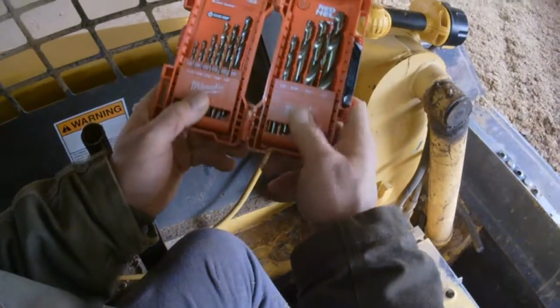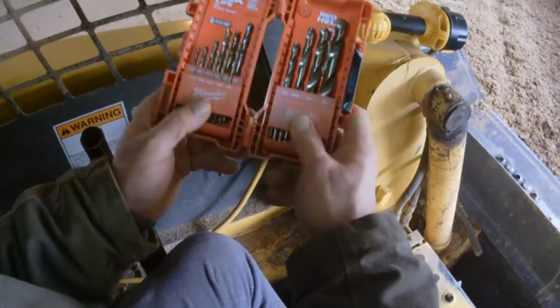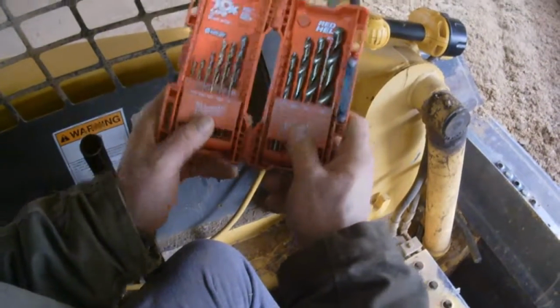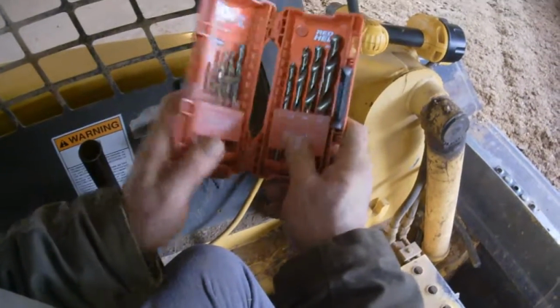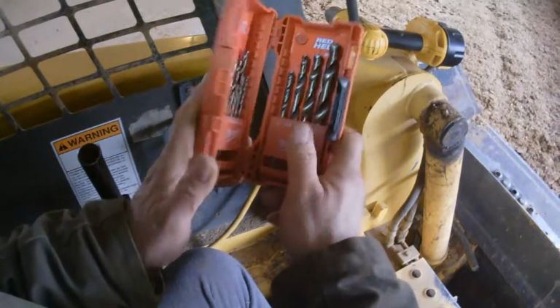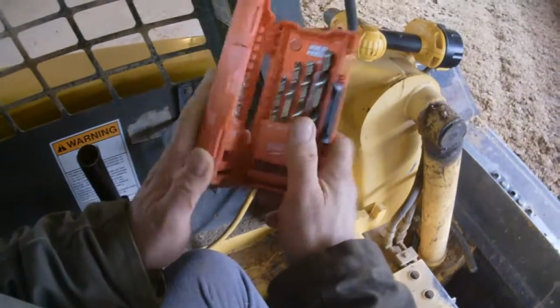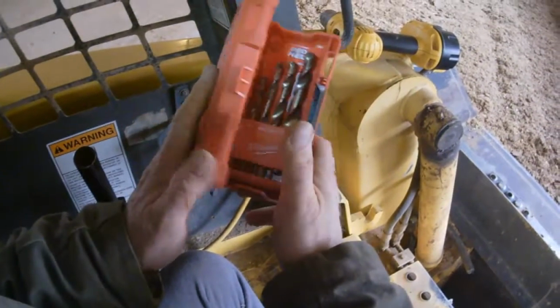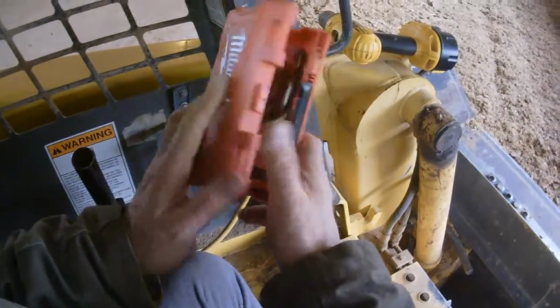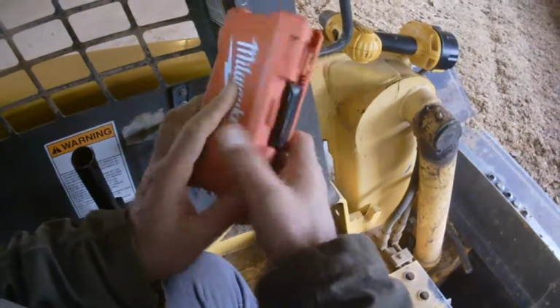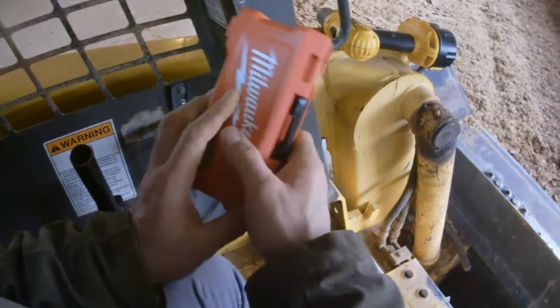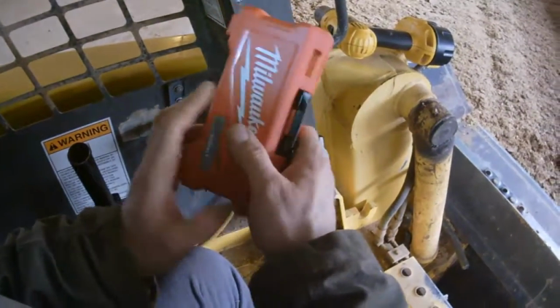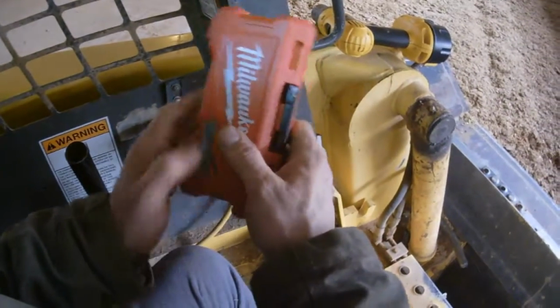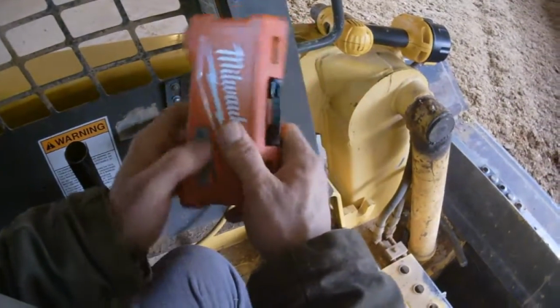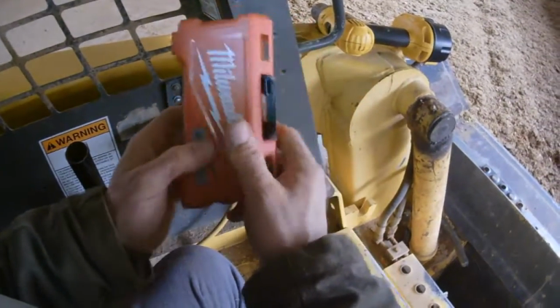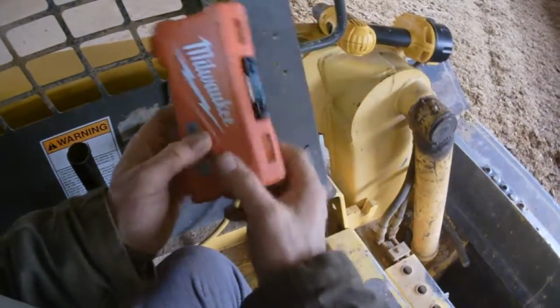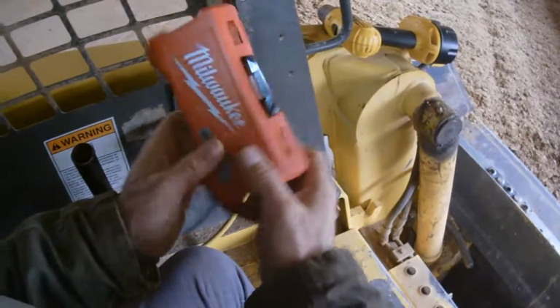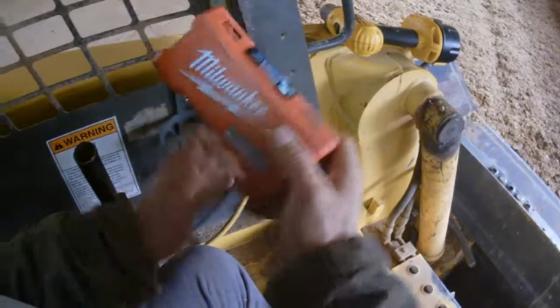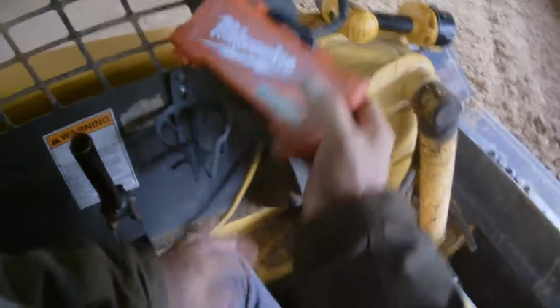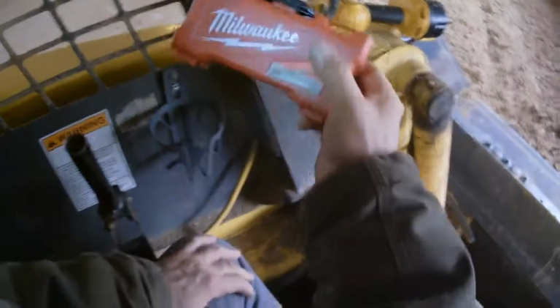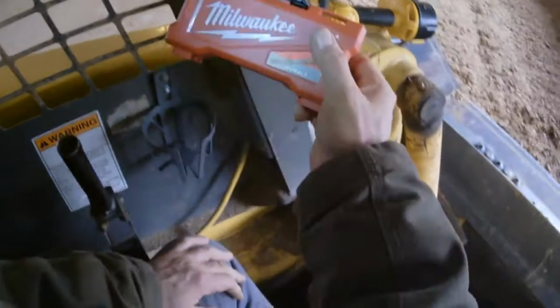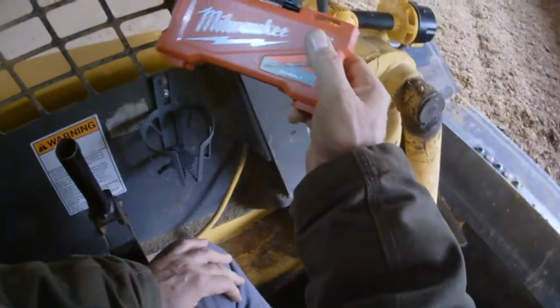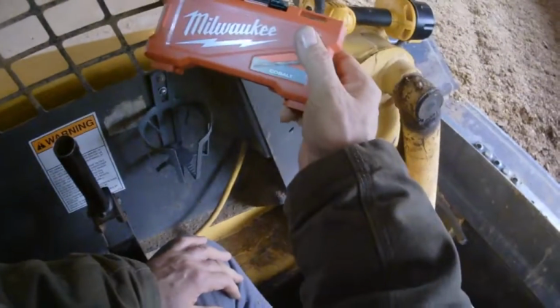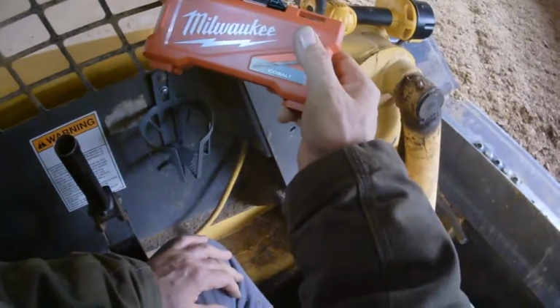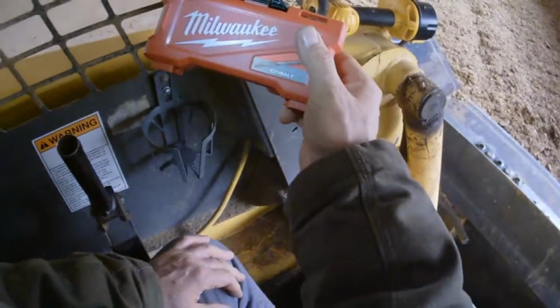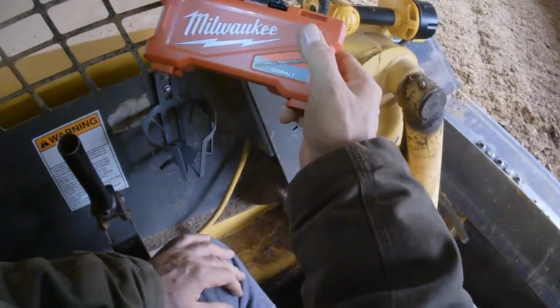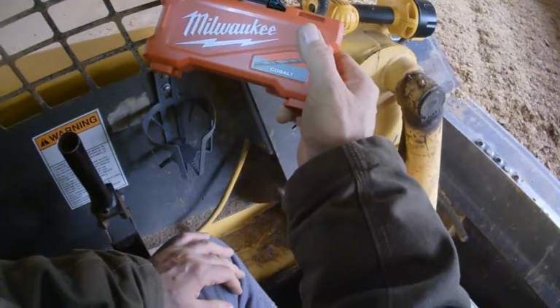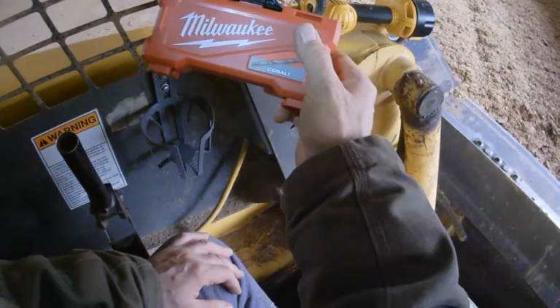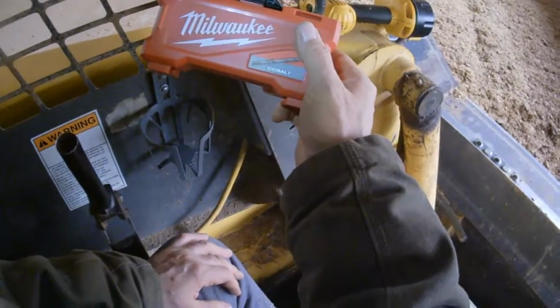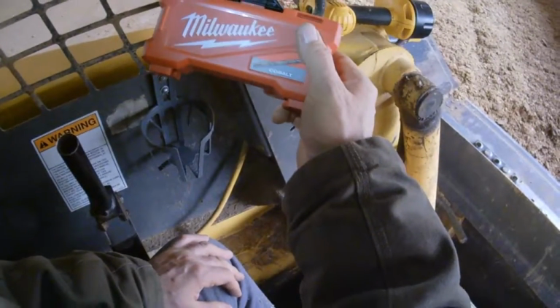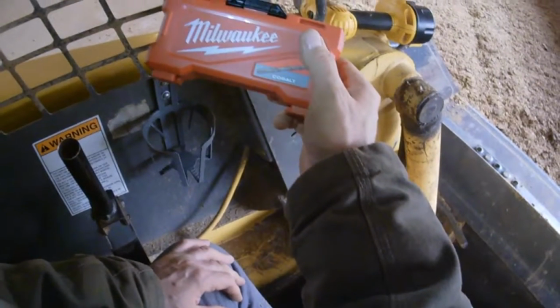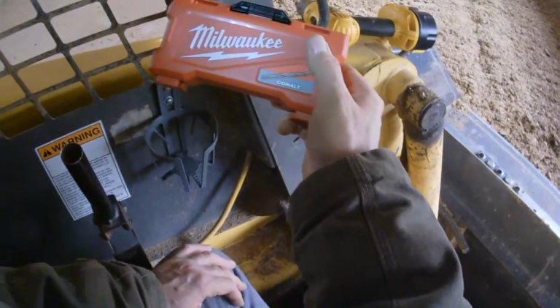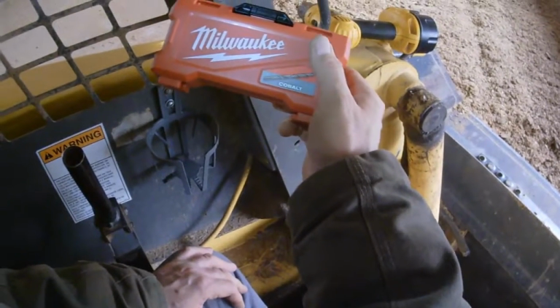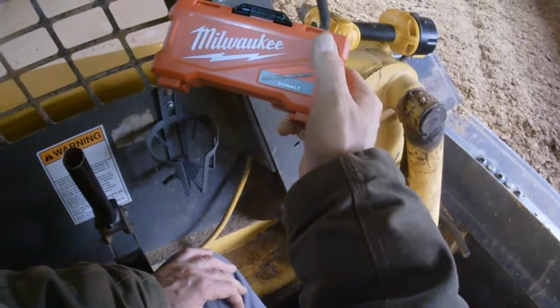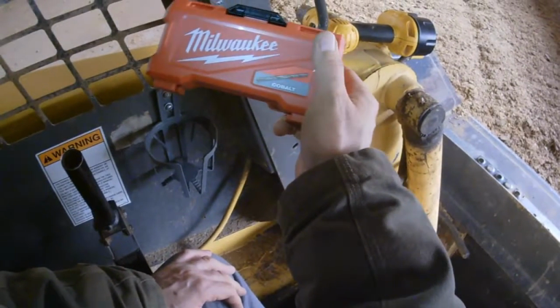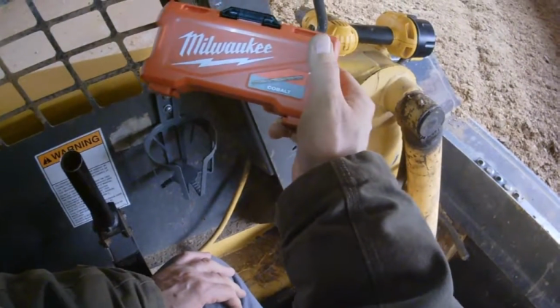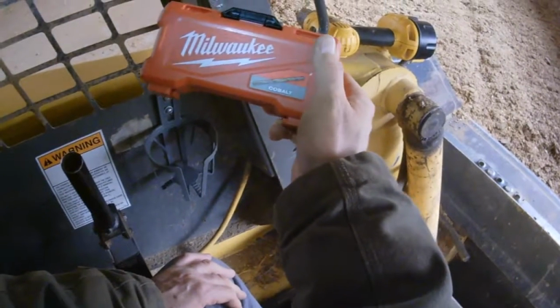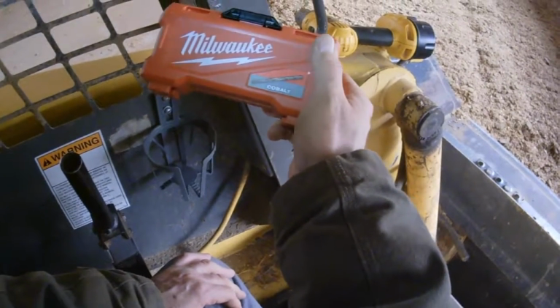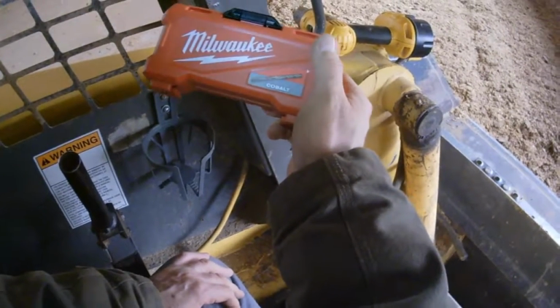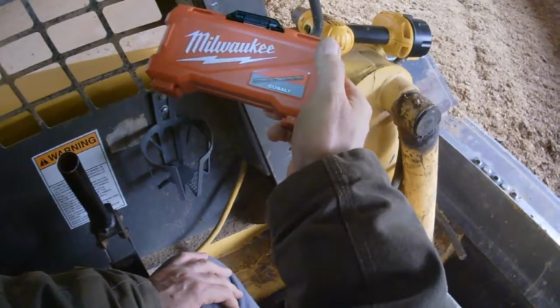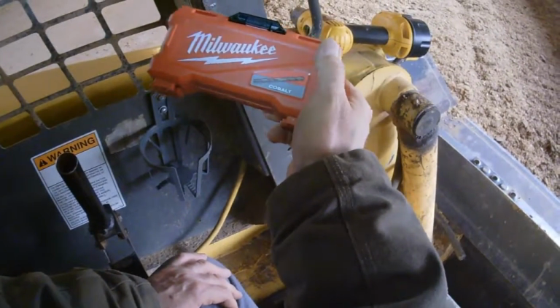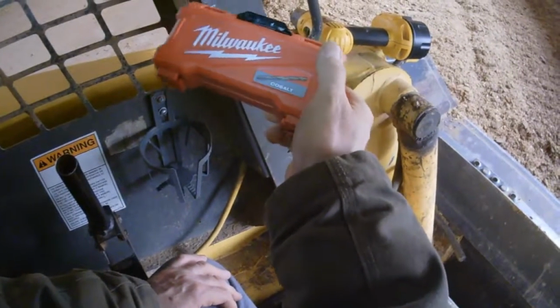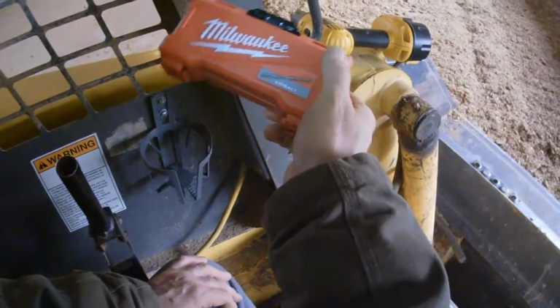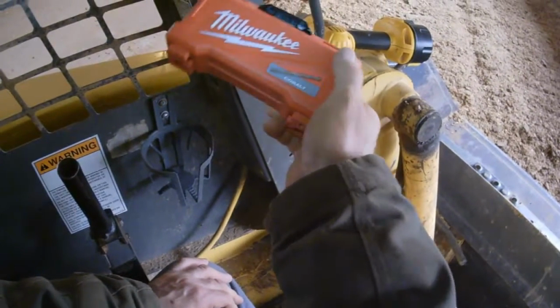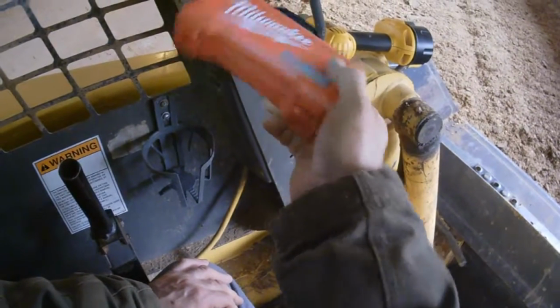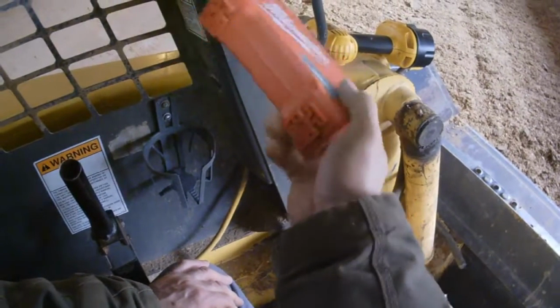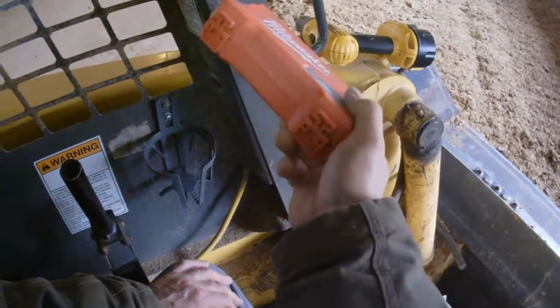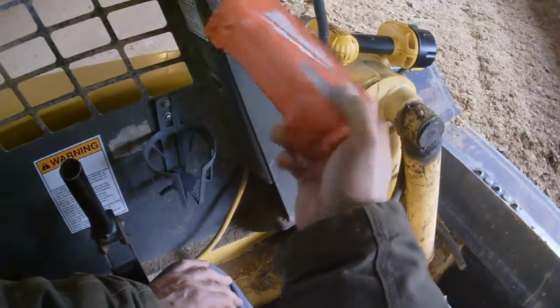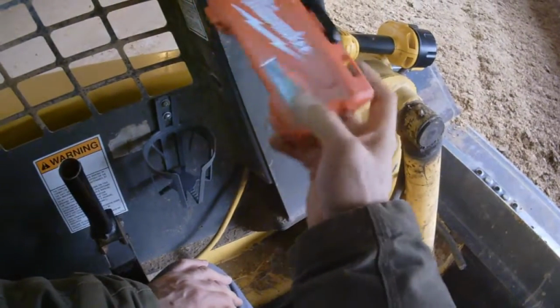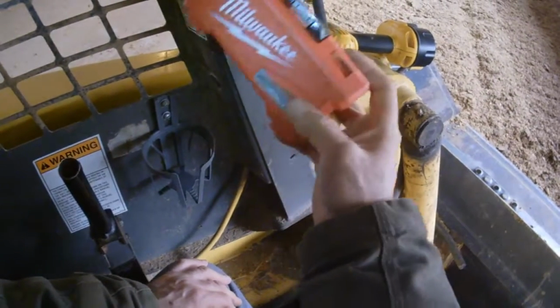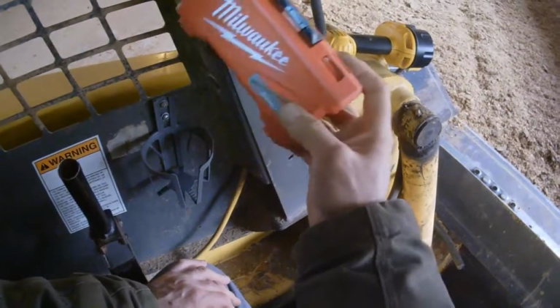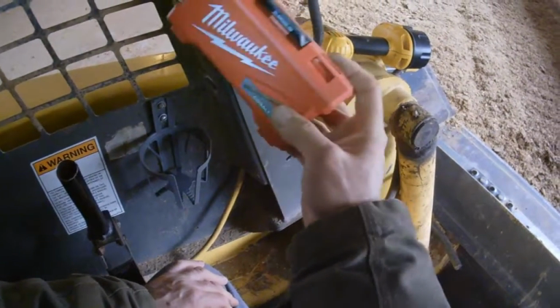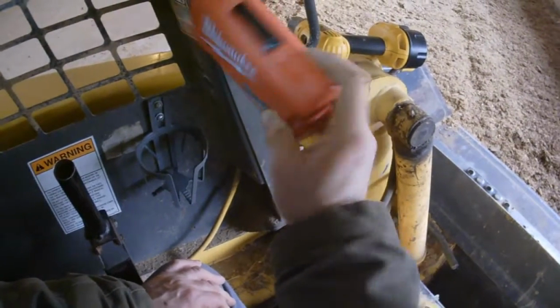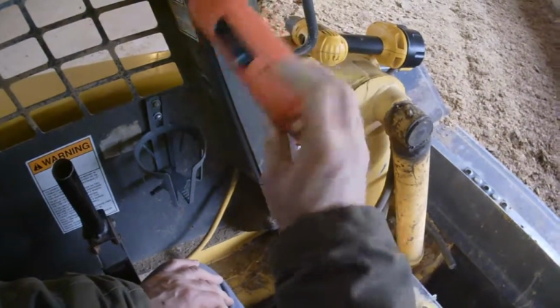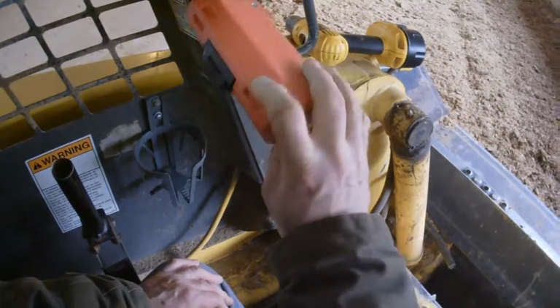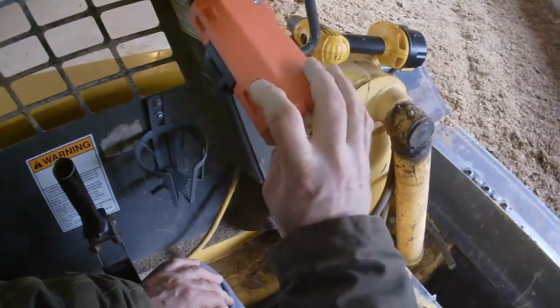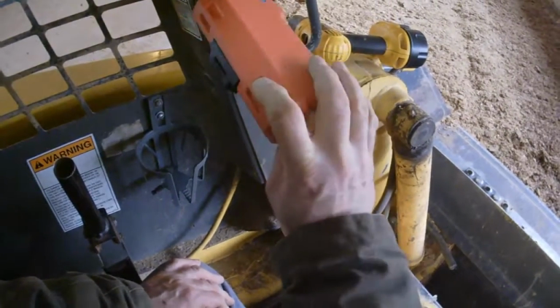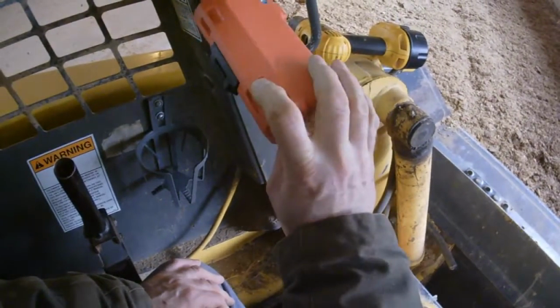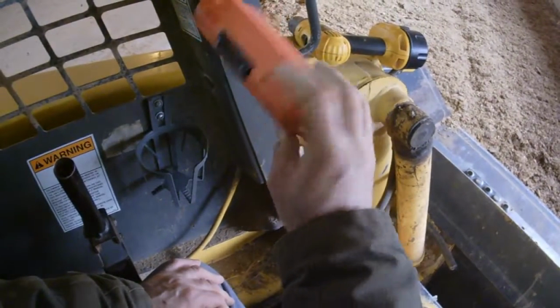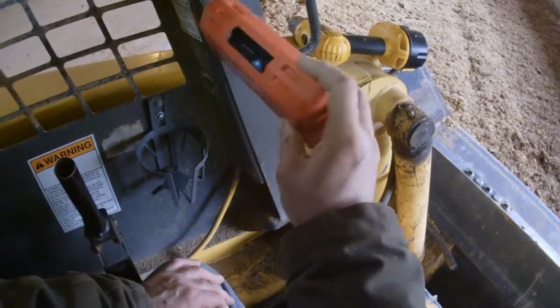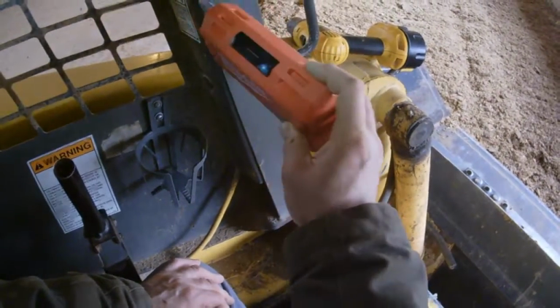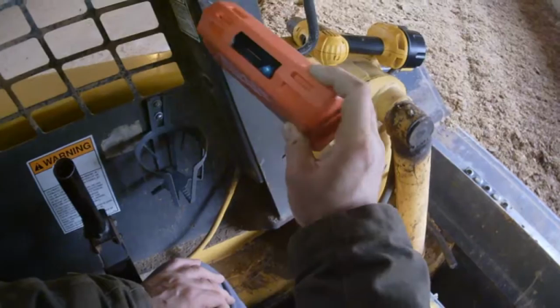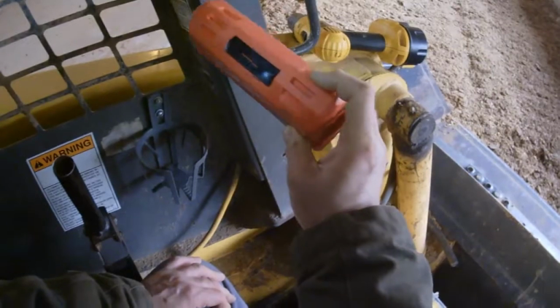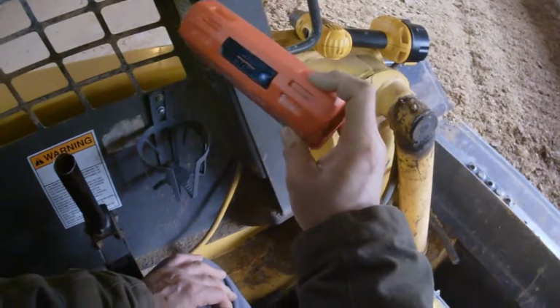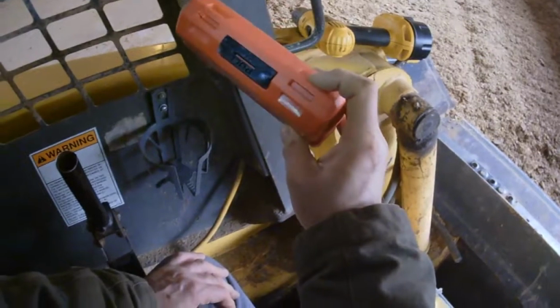Alright, so for Tom's Product Reviews, I'm Tom Moore with the Milwaukee Cobalt Steel drill bit set. Good luck to you.